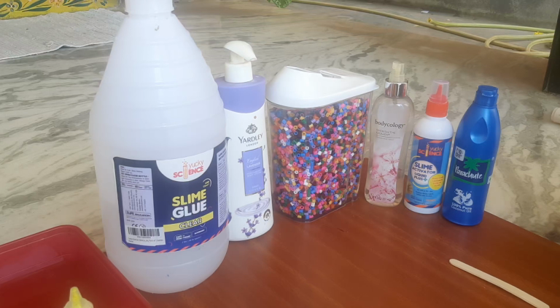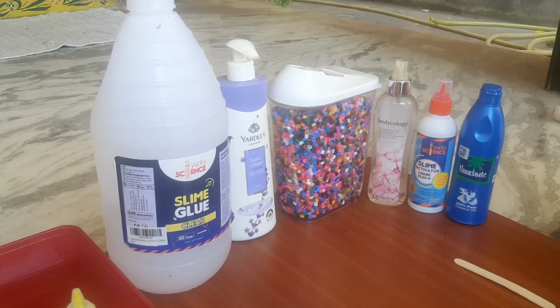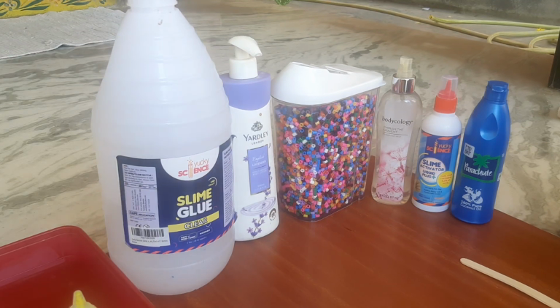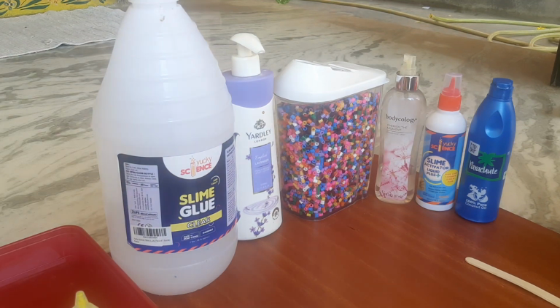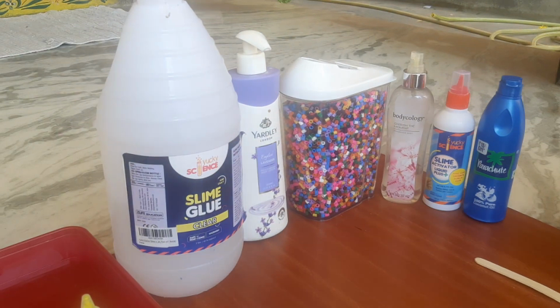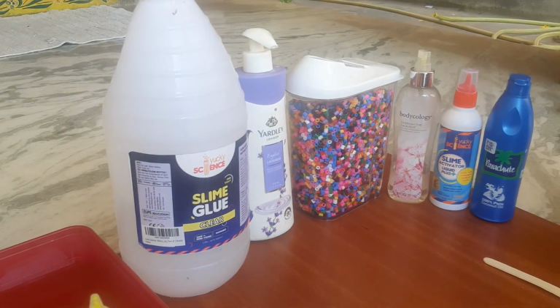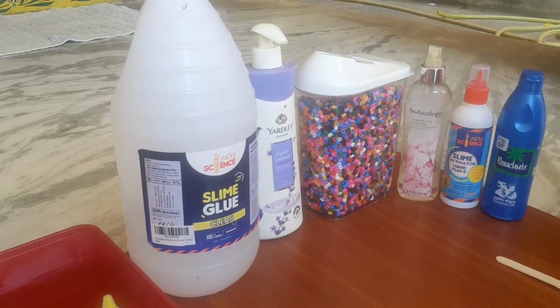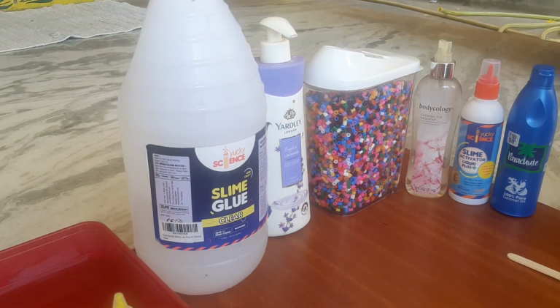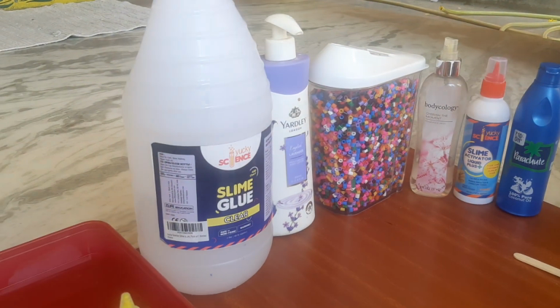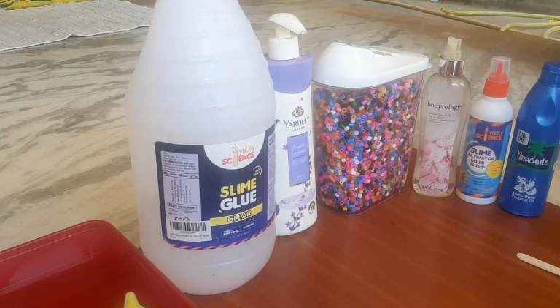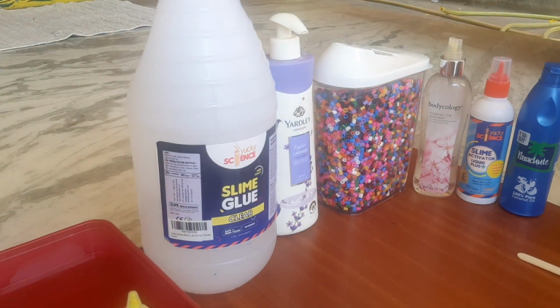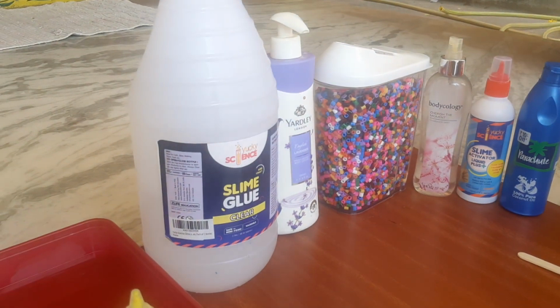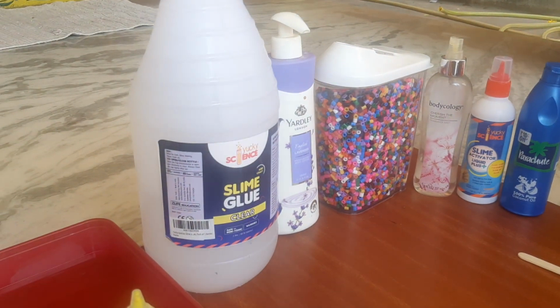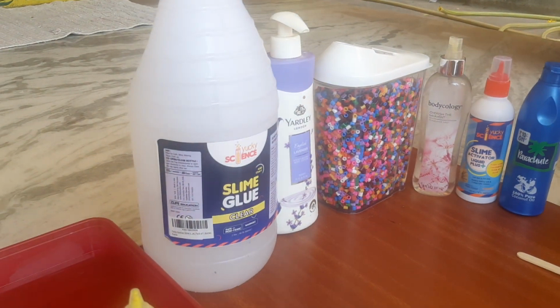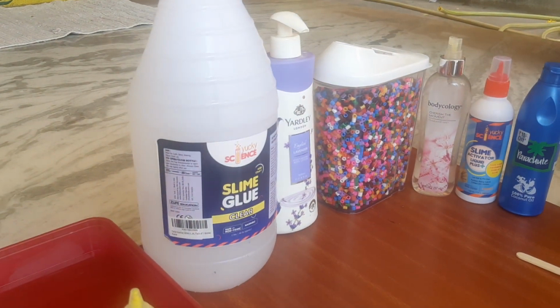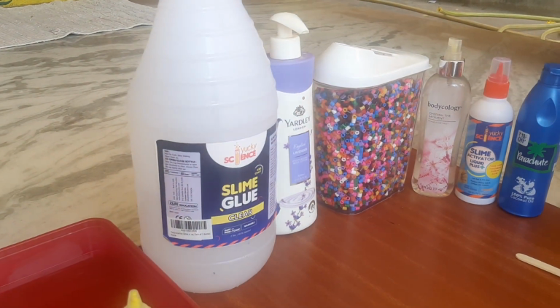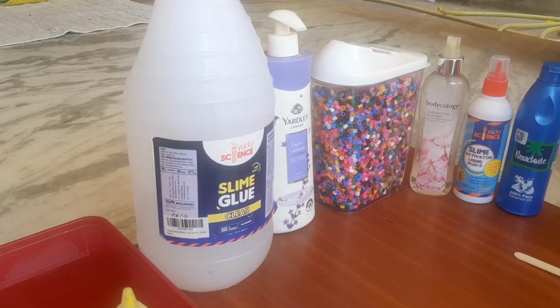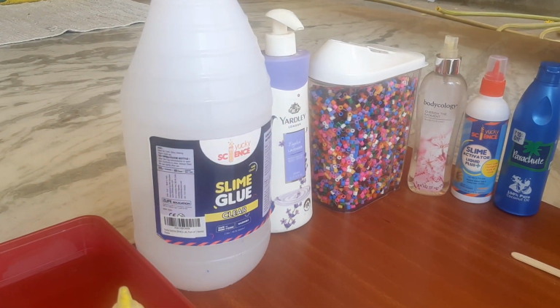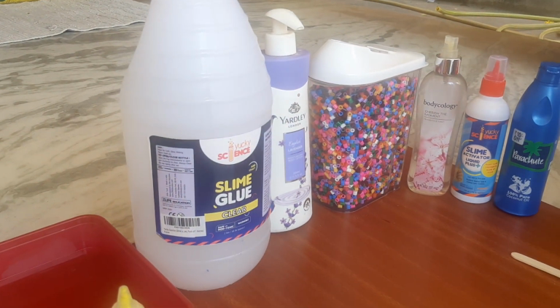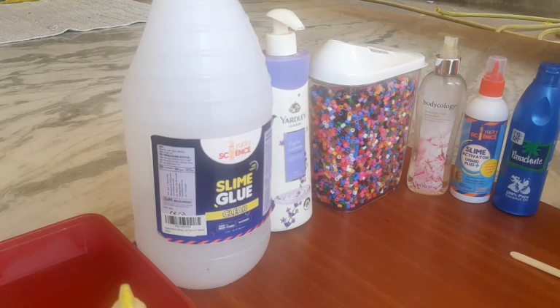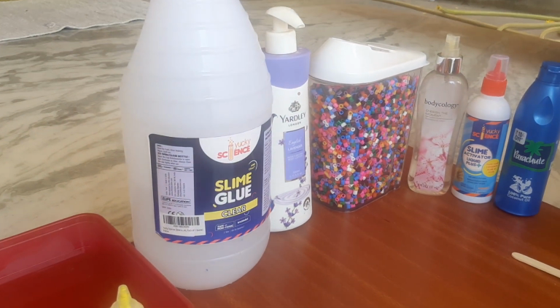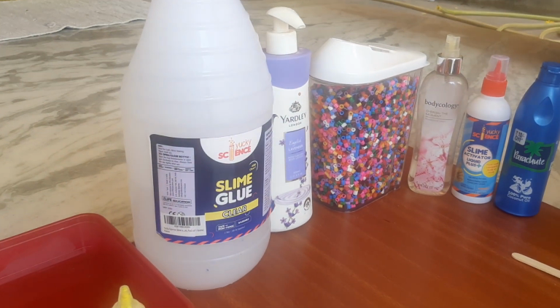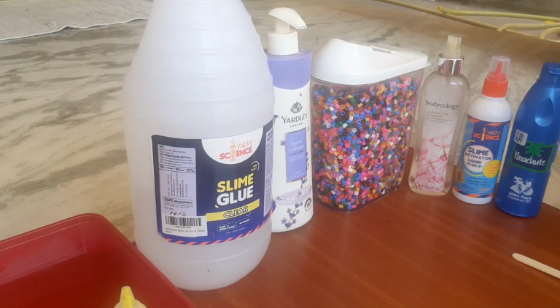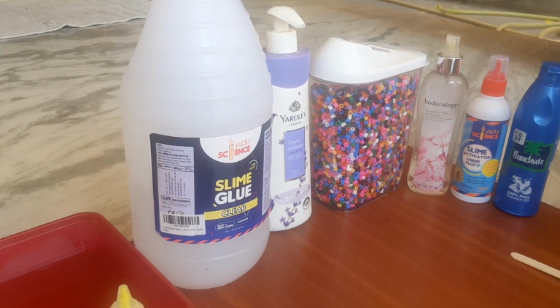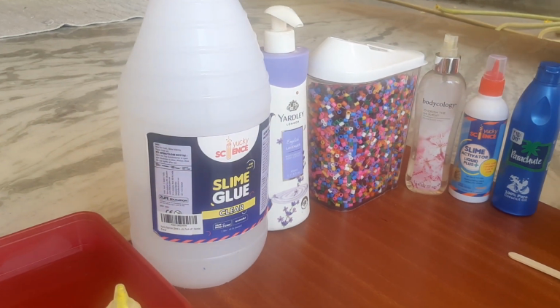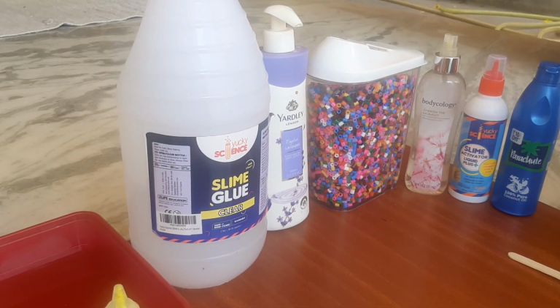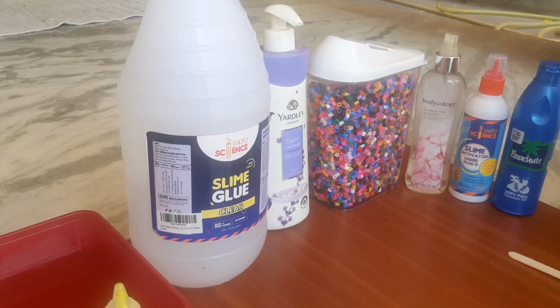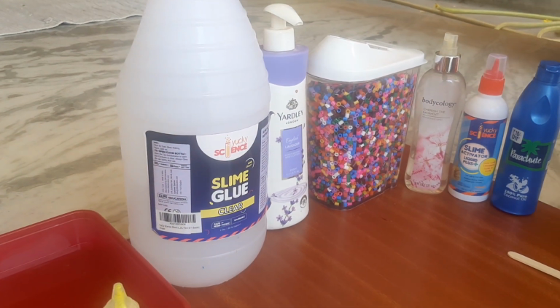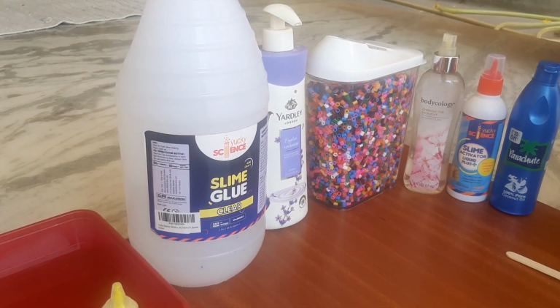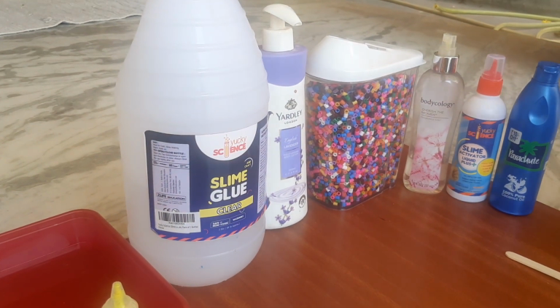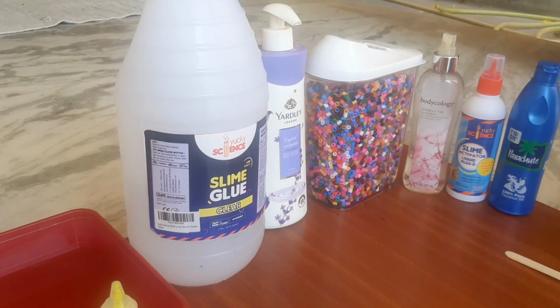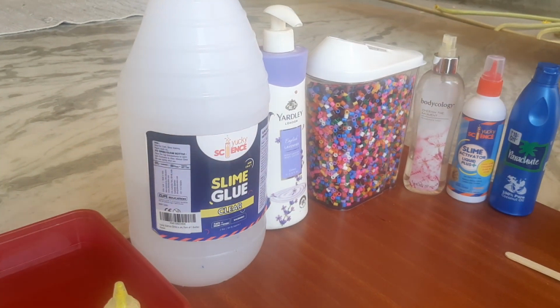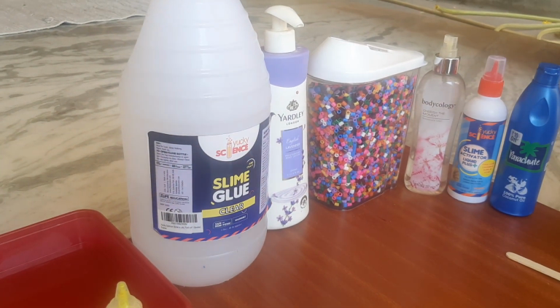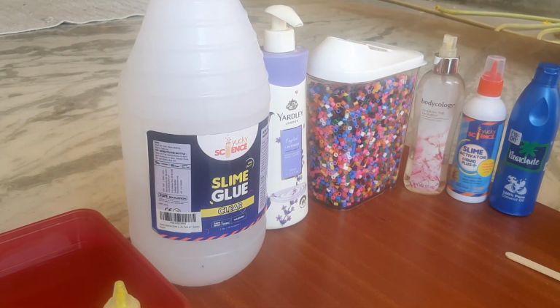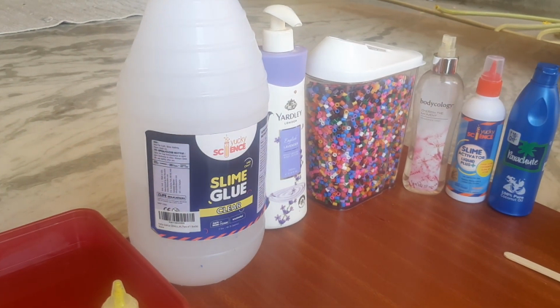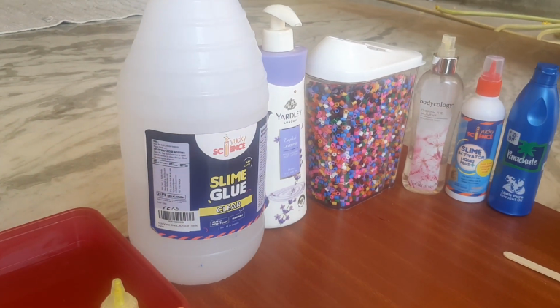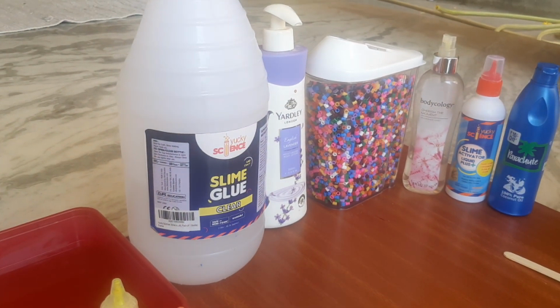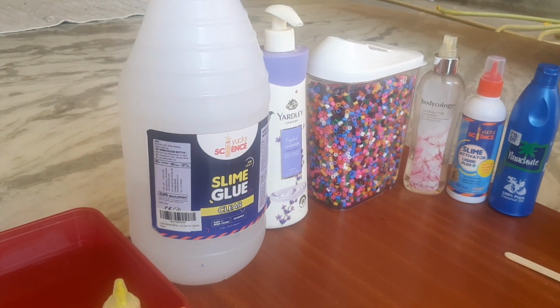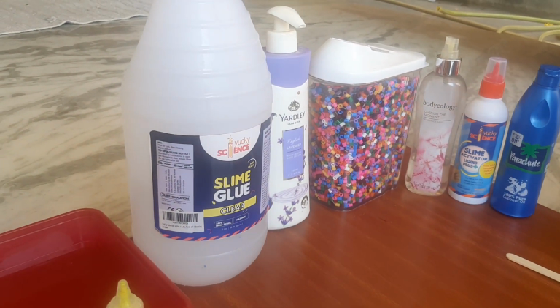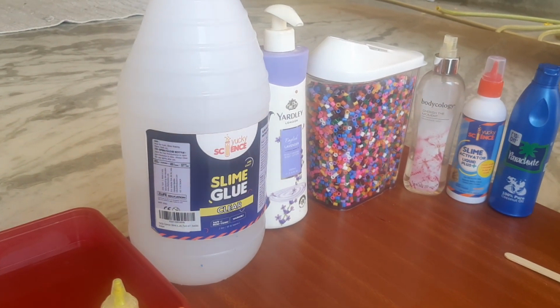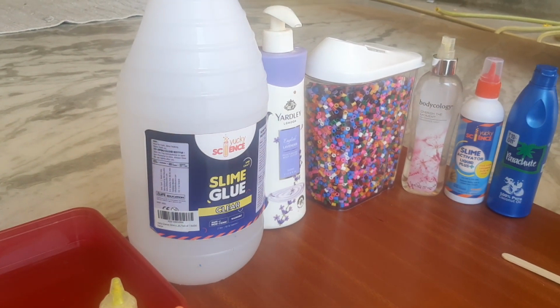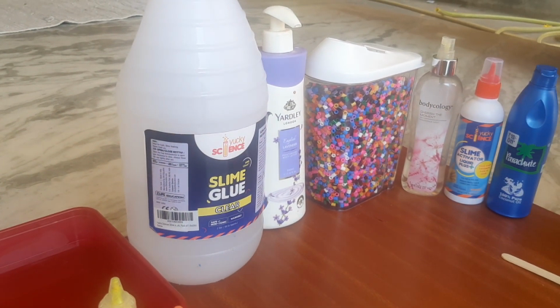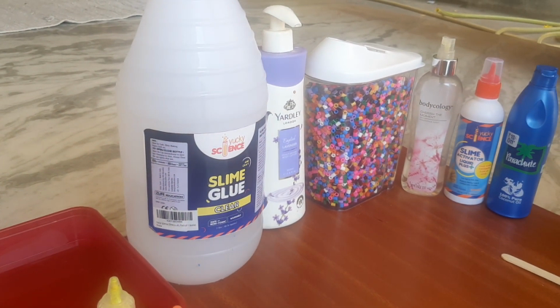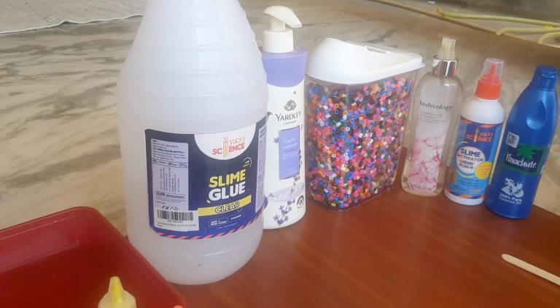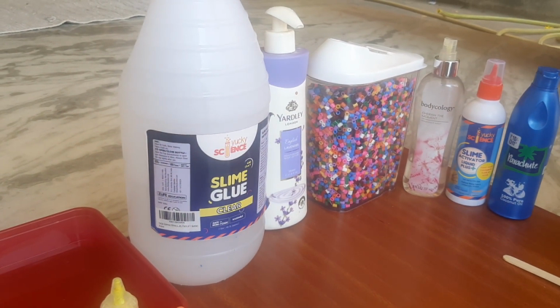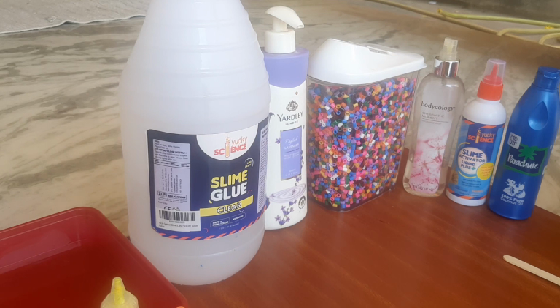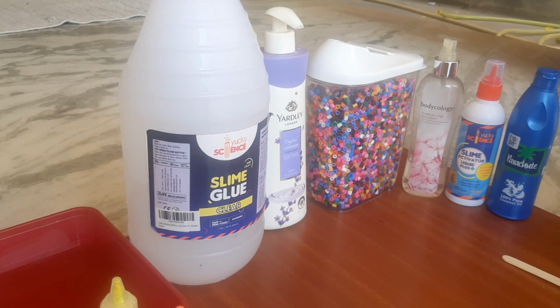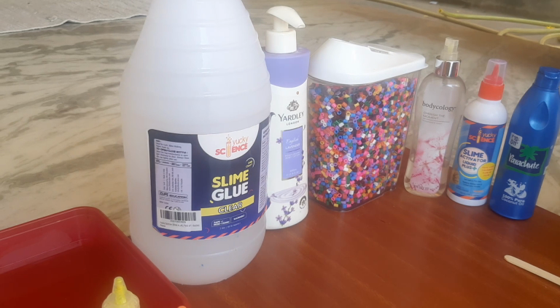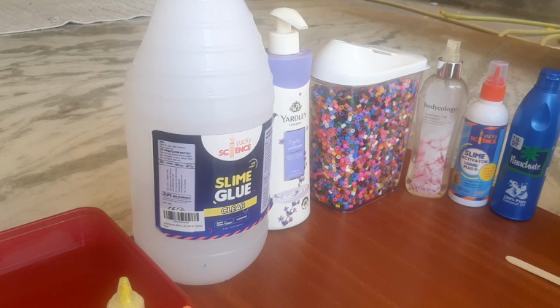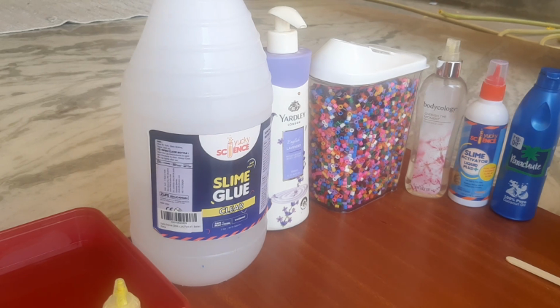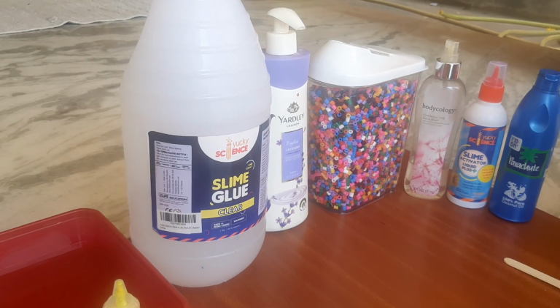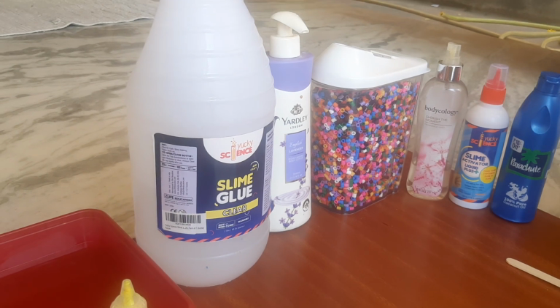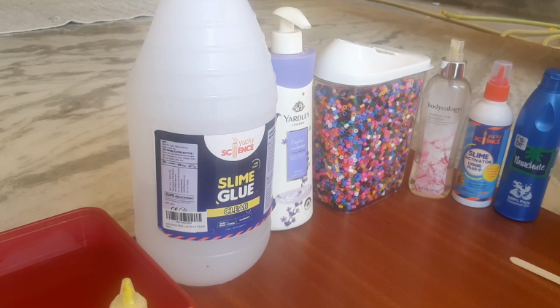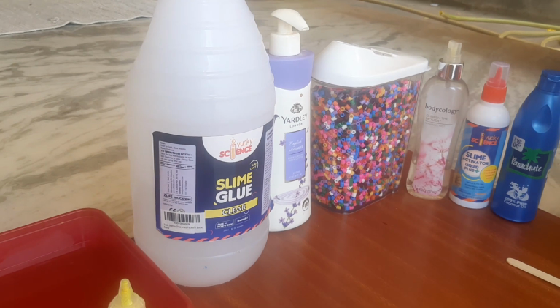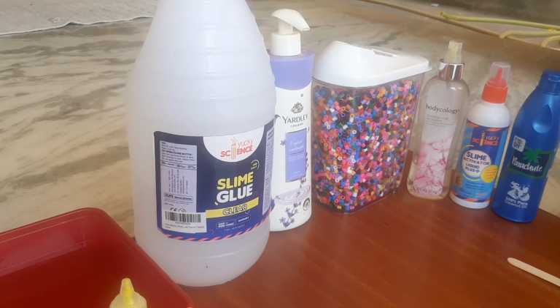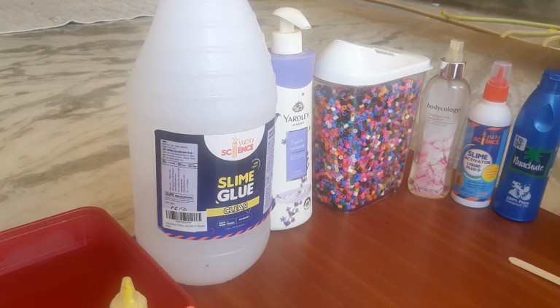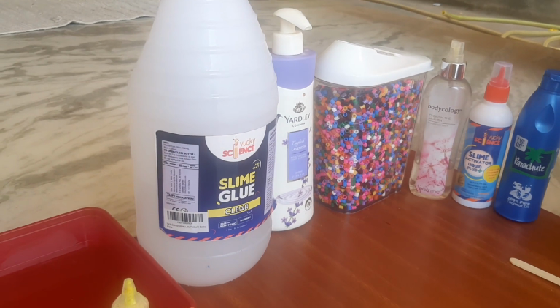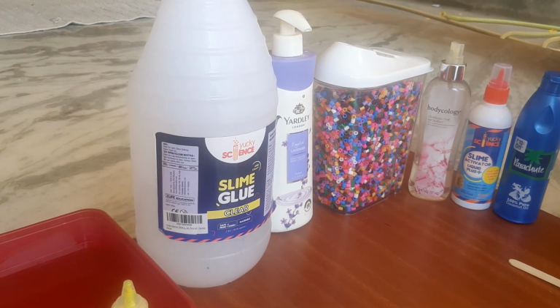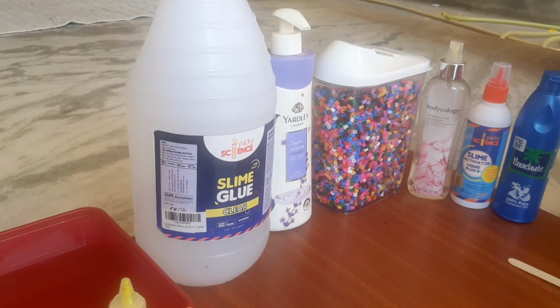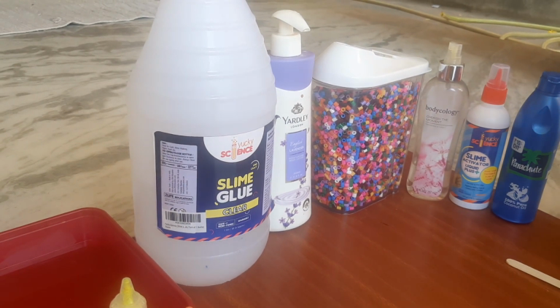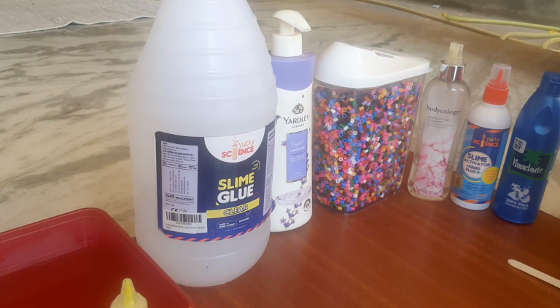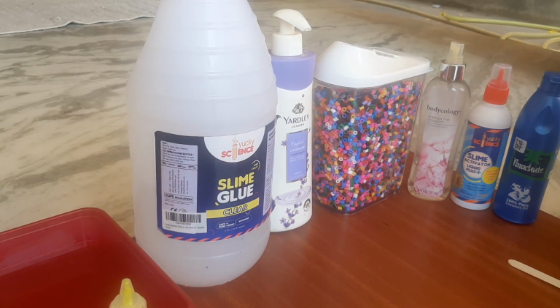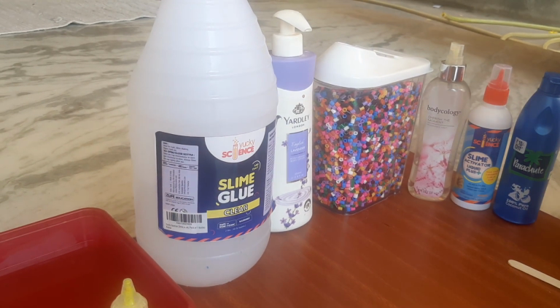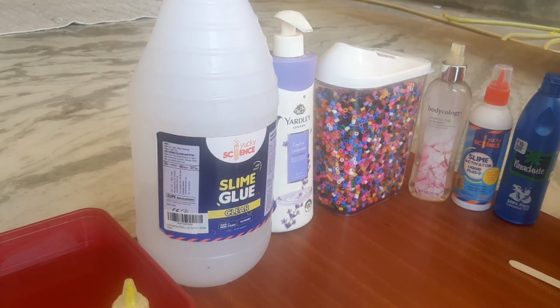Hi friends, welcome back to Chaitu's Vlogs. Today I am going to get some slime for kids. Let's start the process.